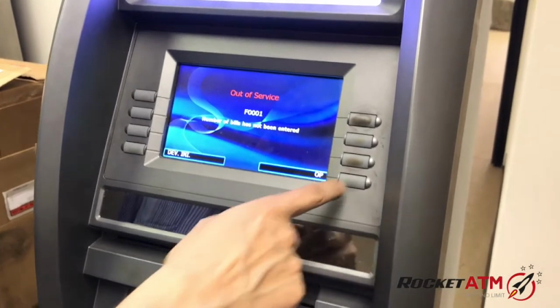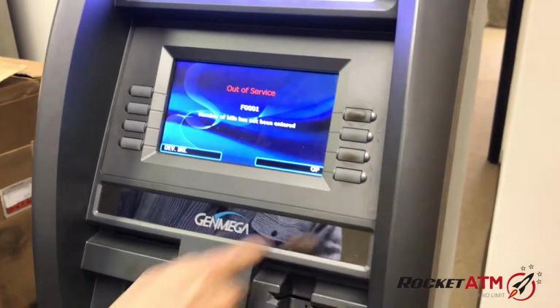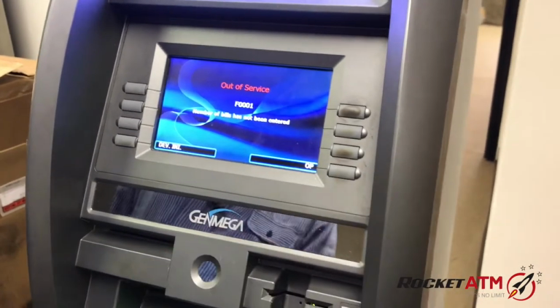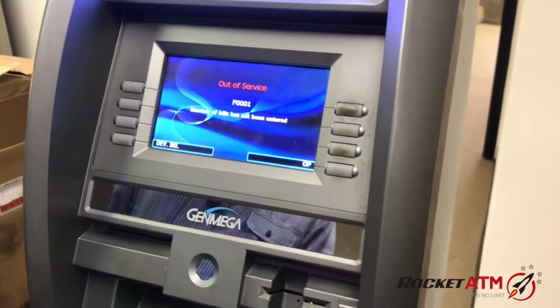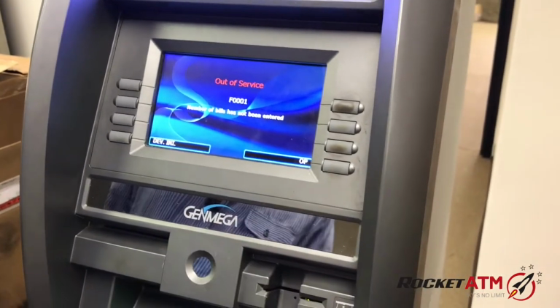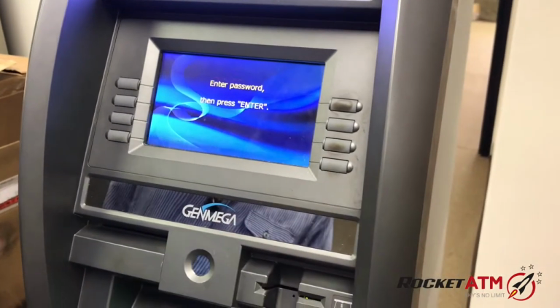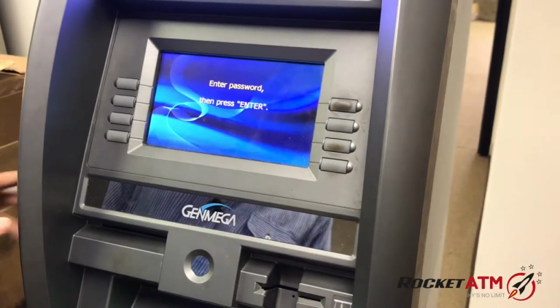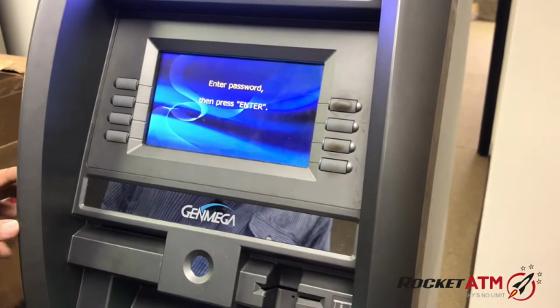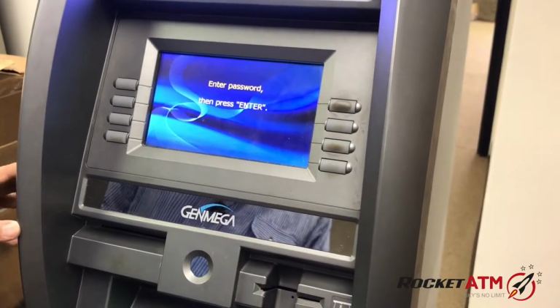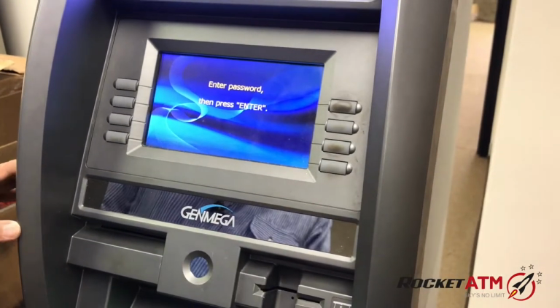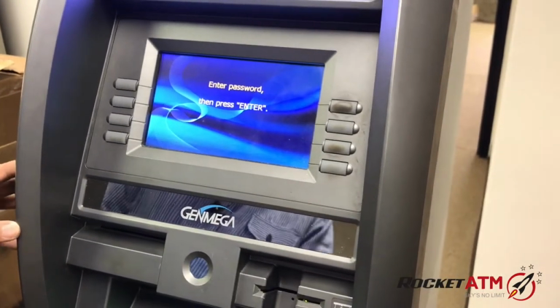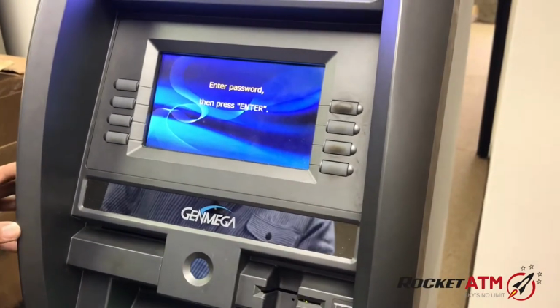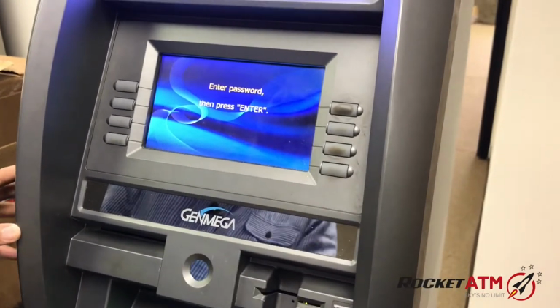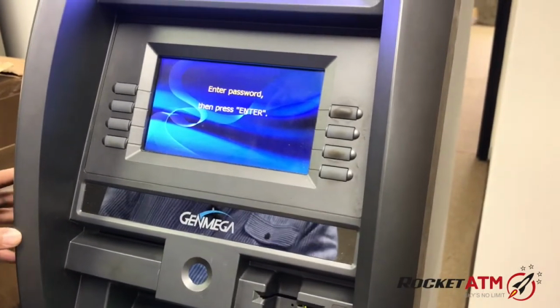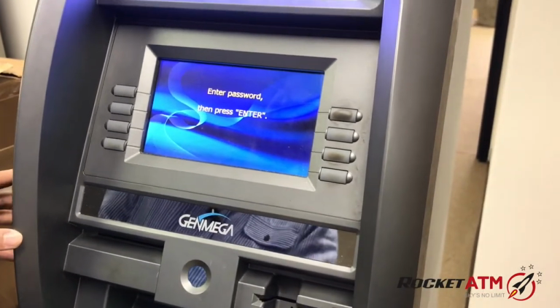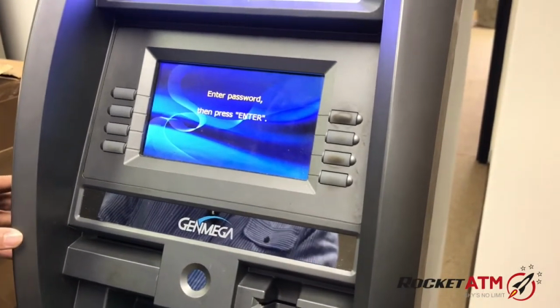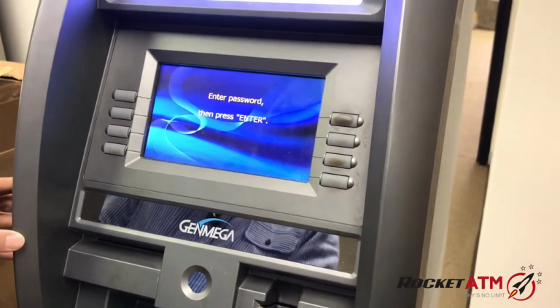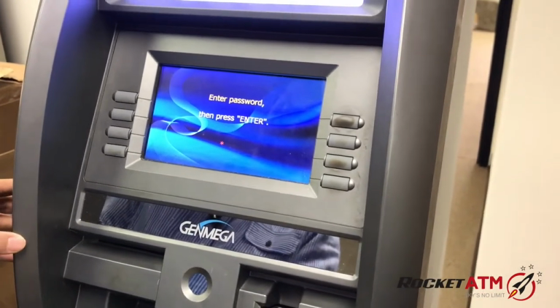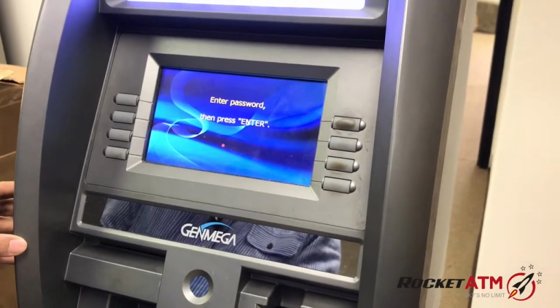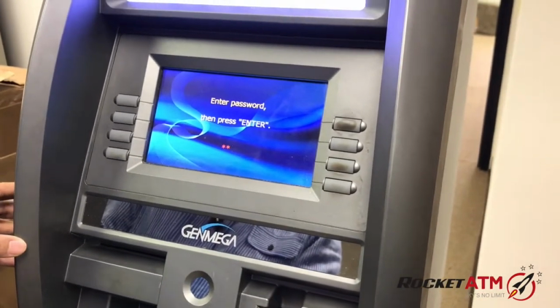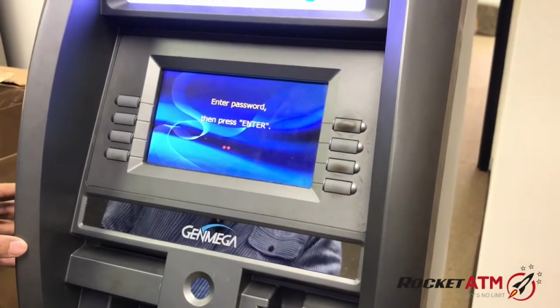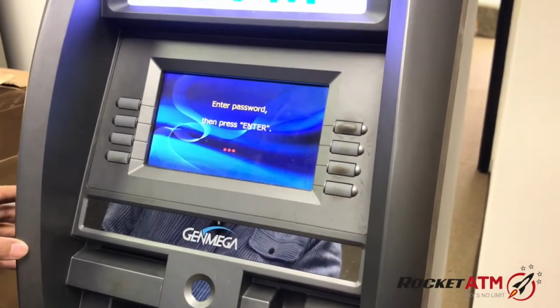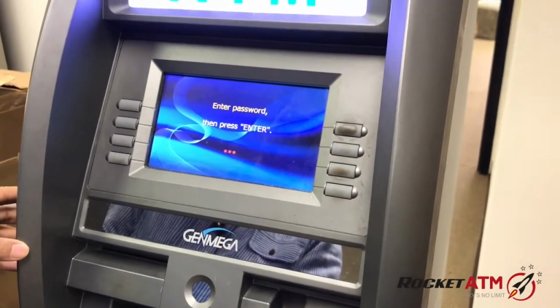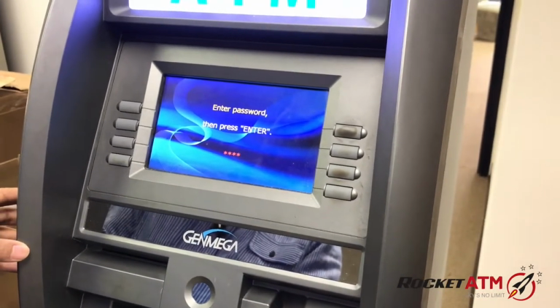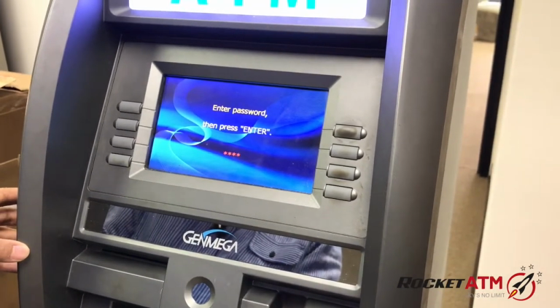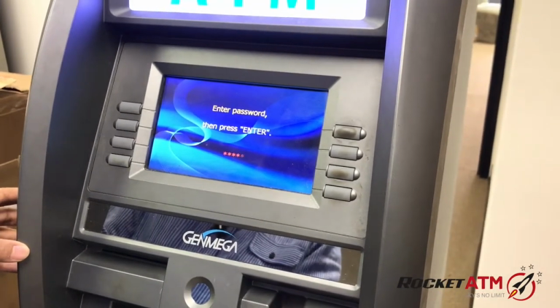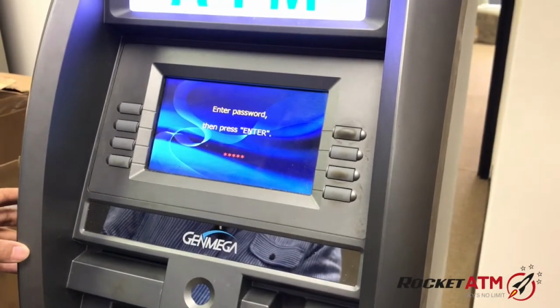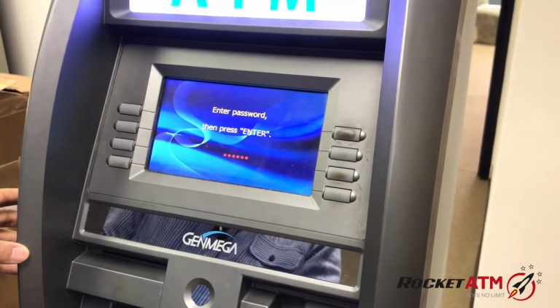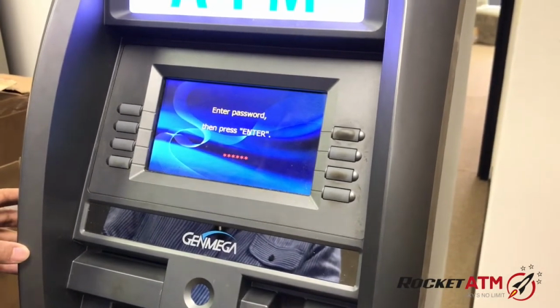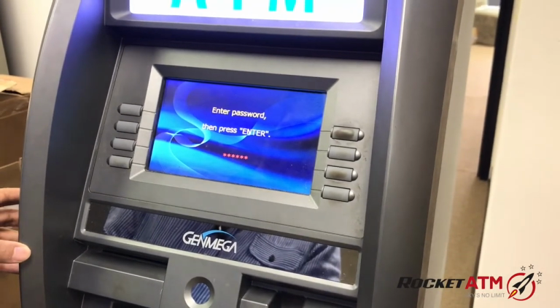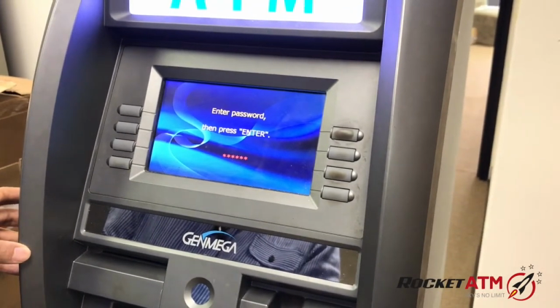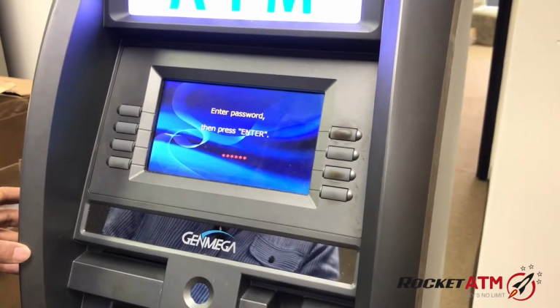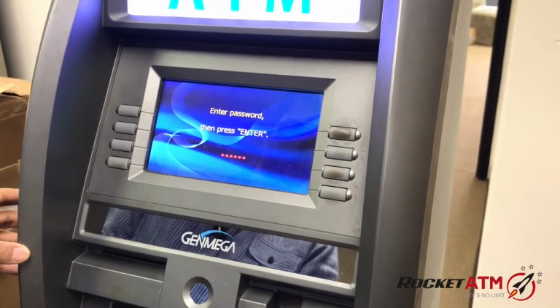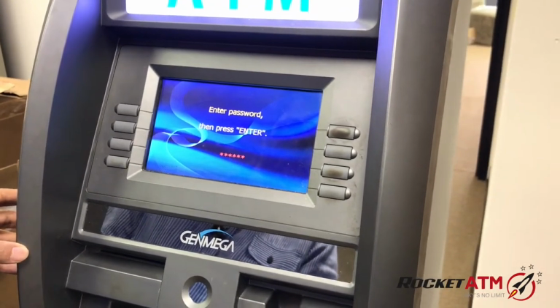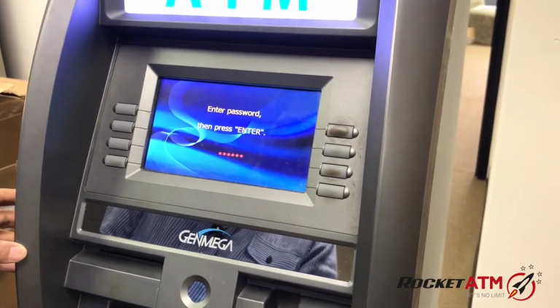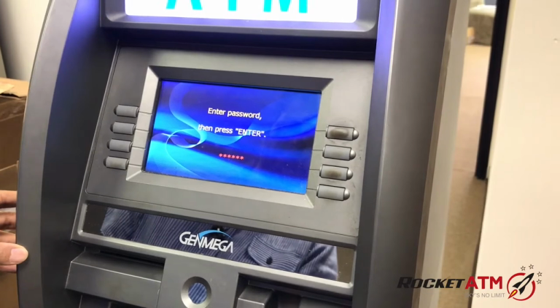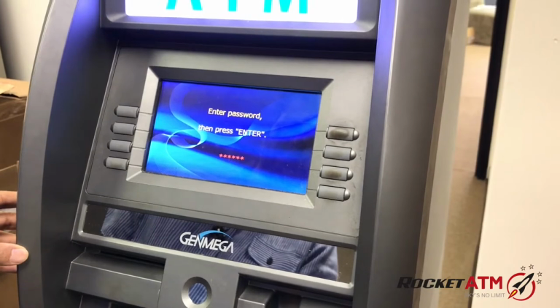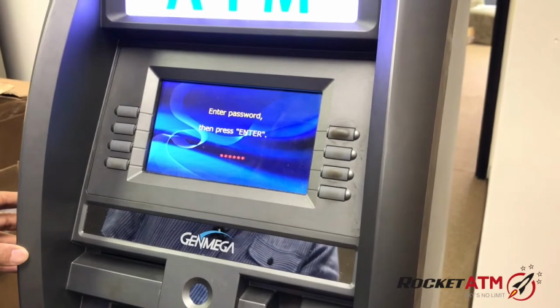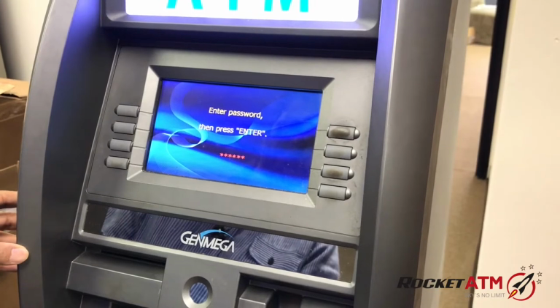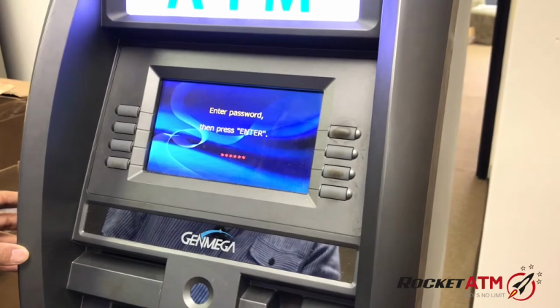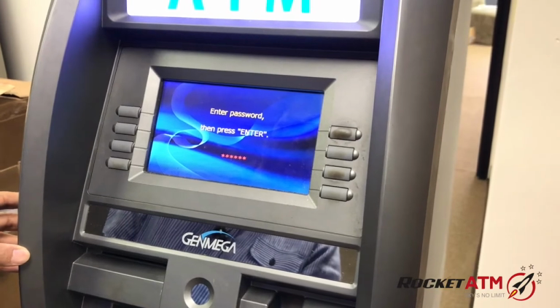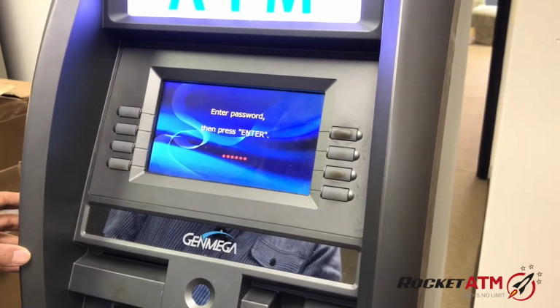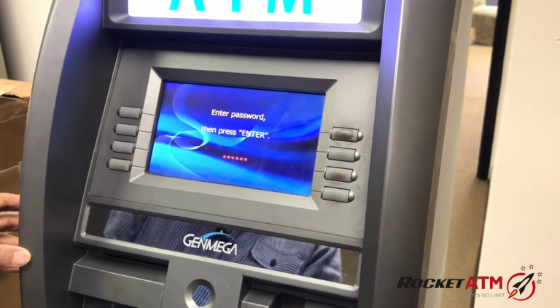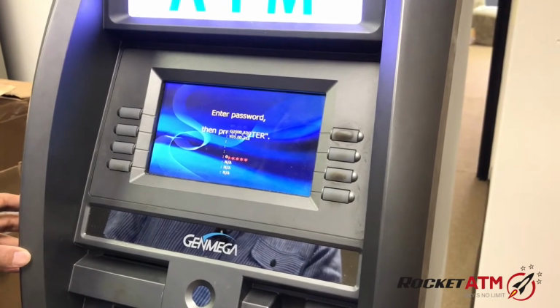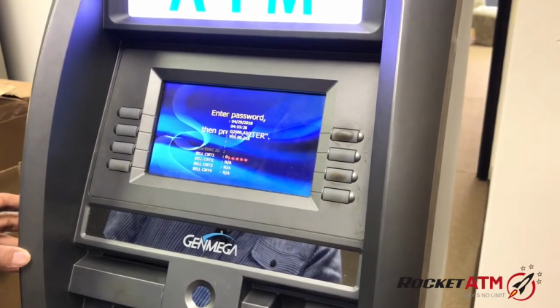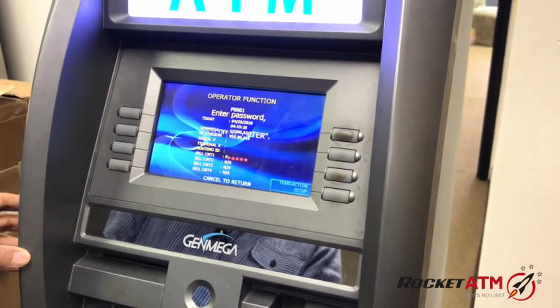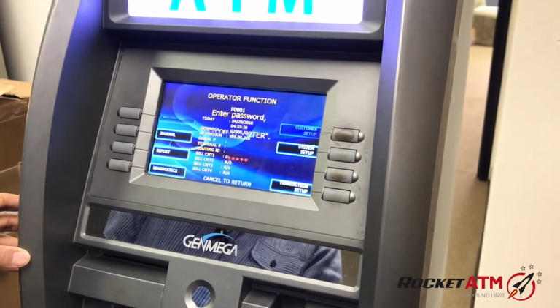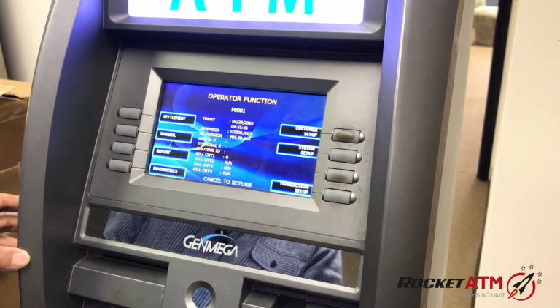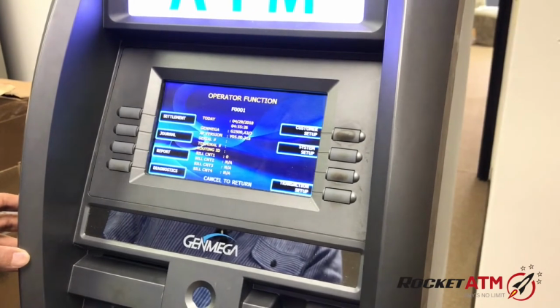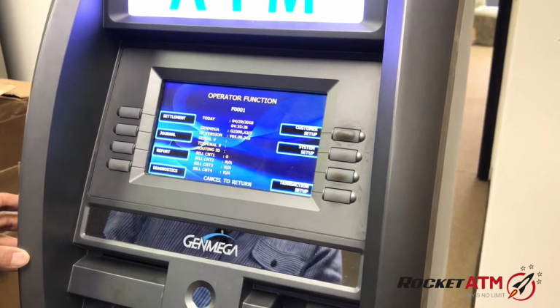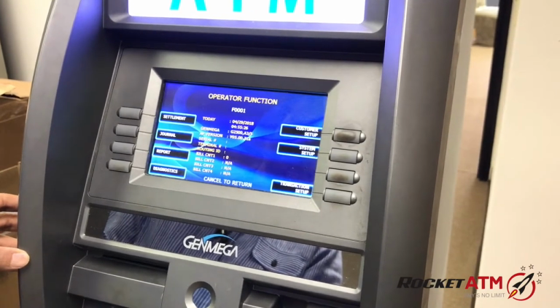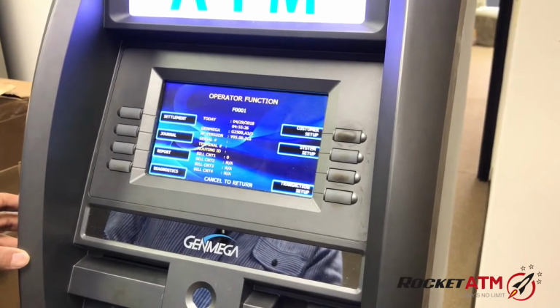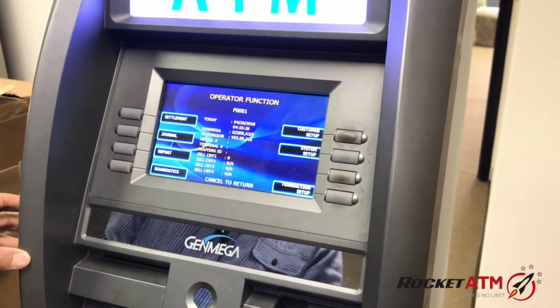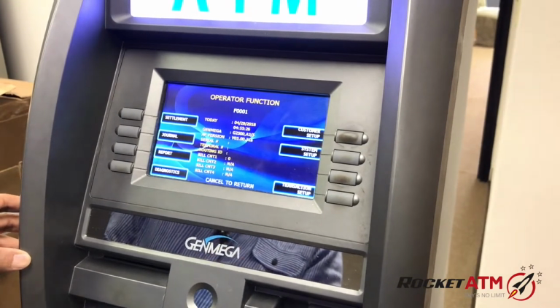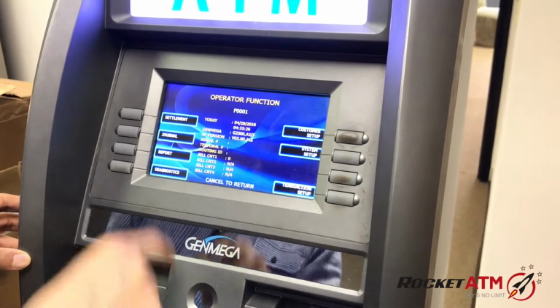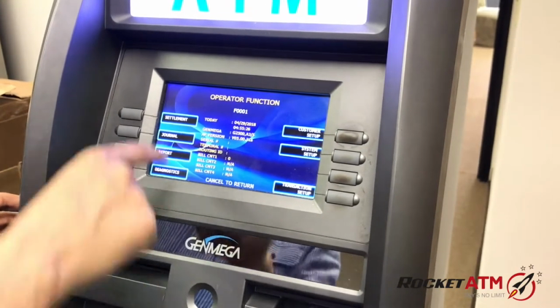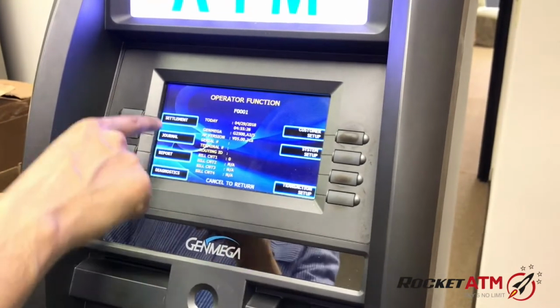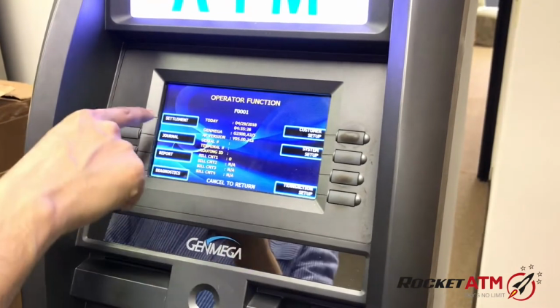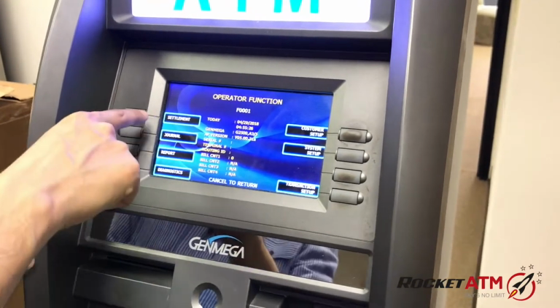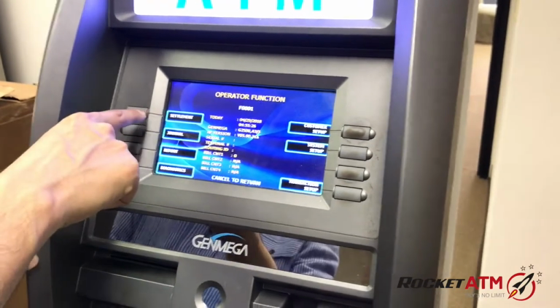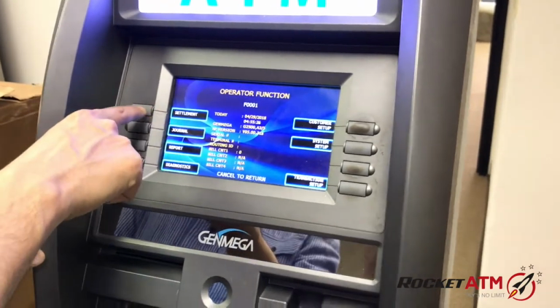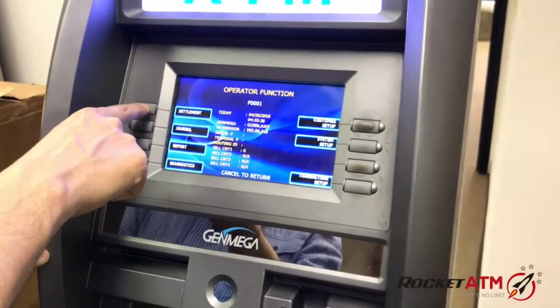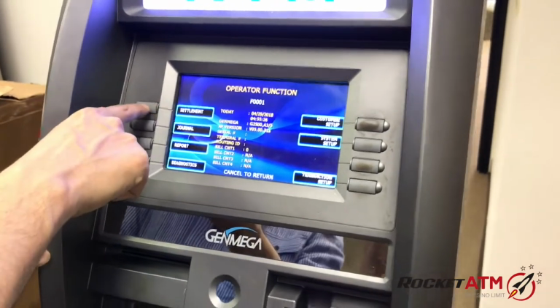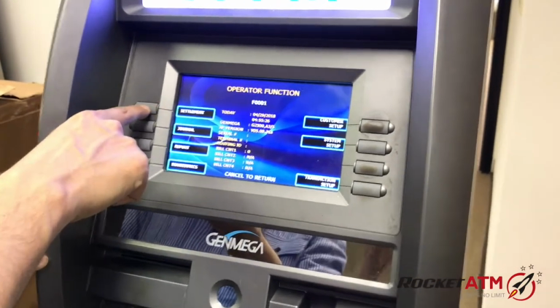Login to your menu and go to Settlement.